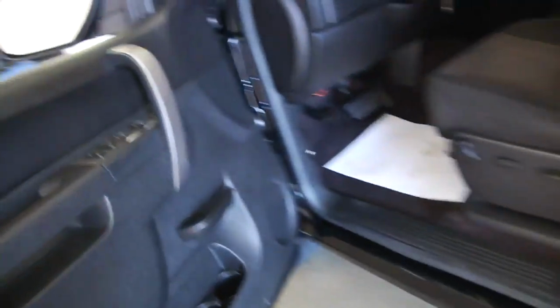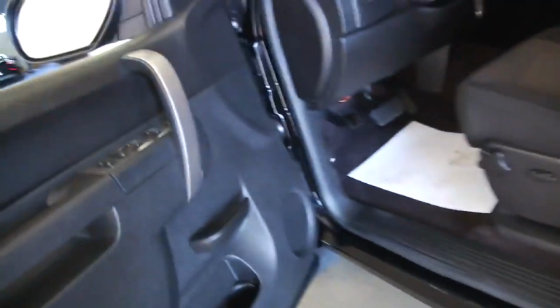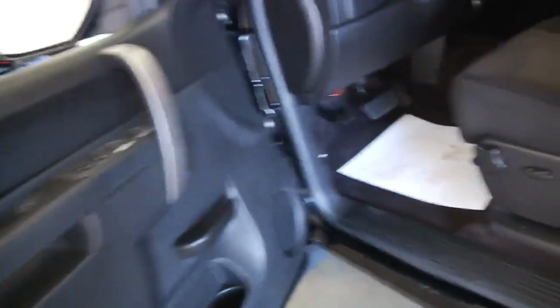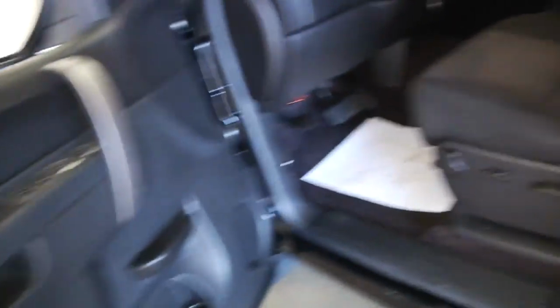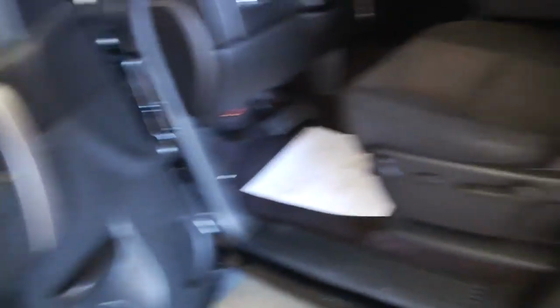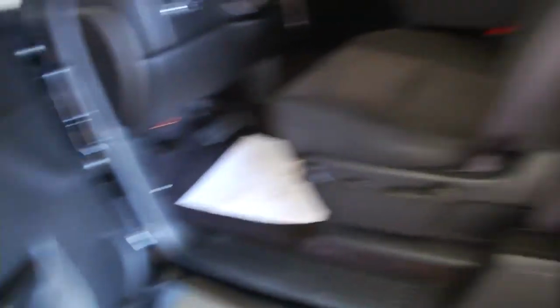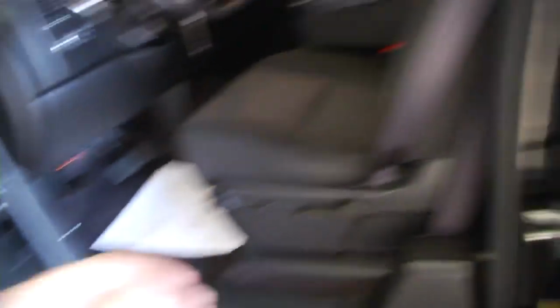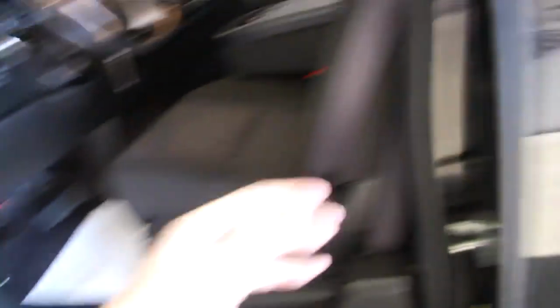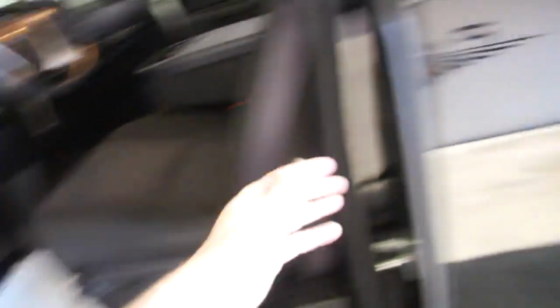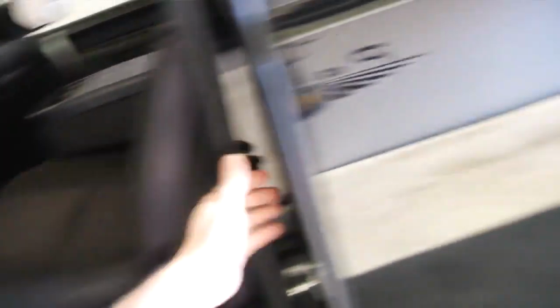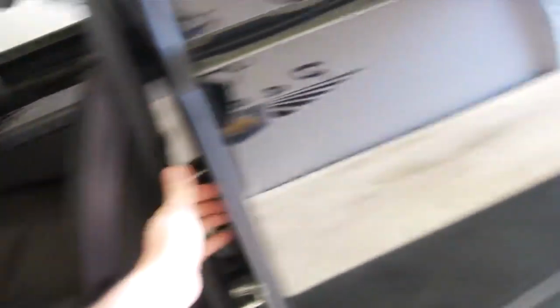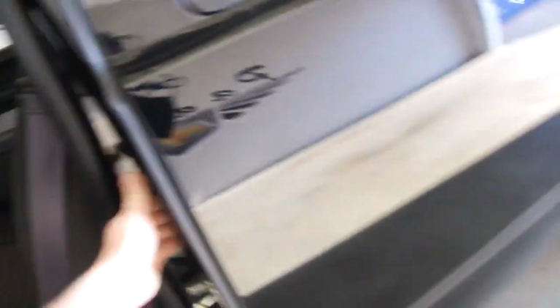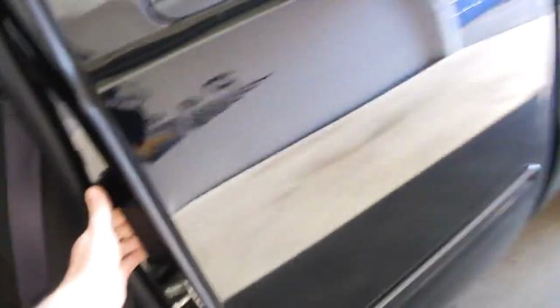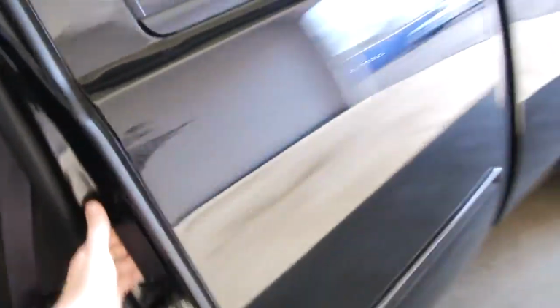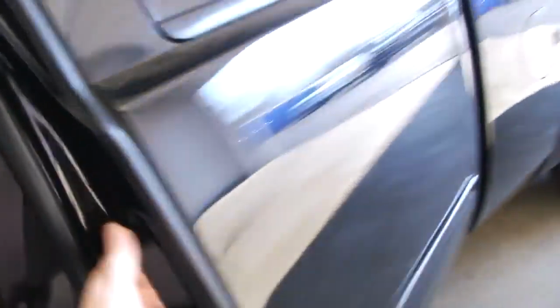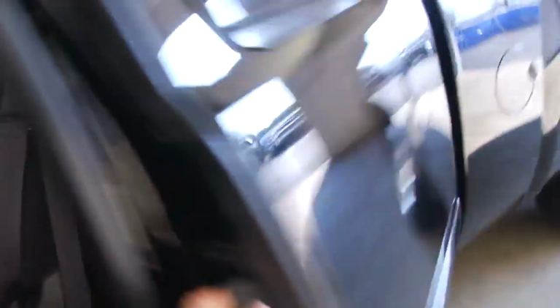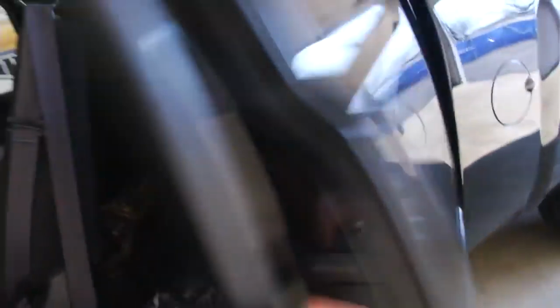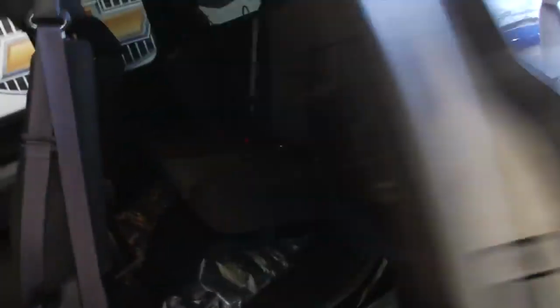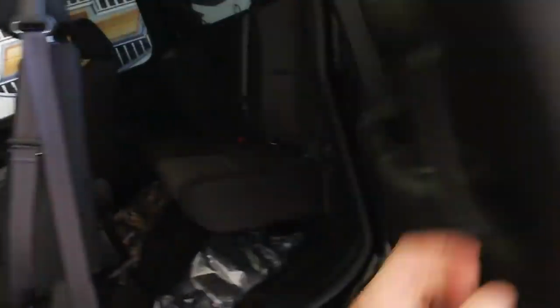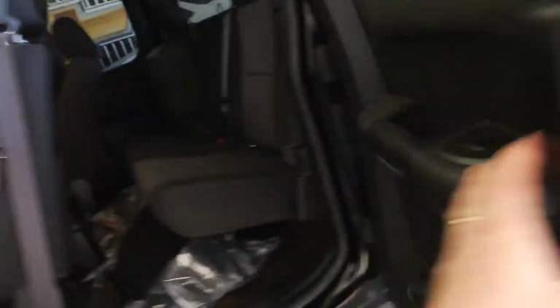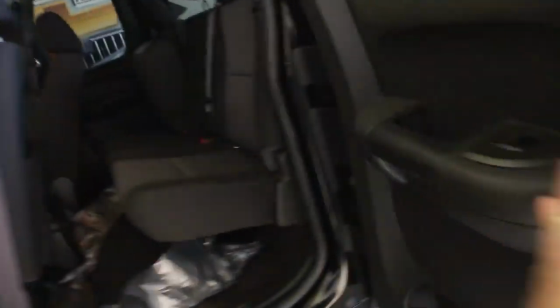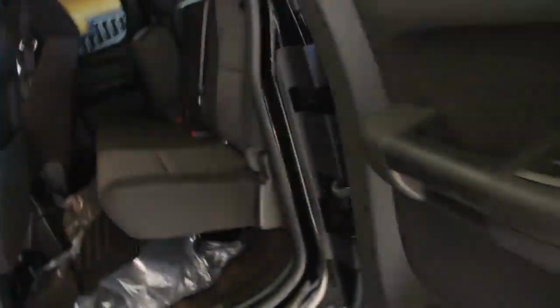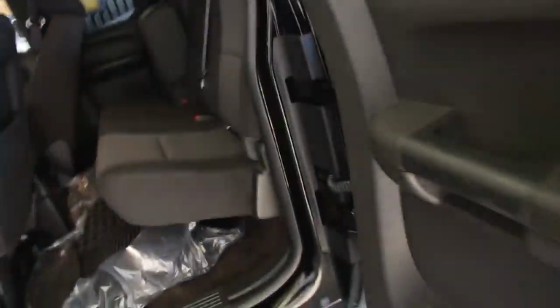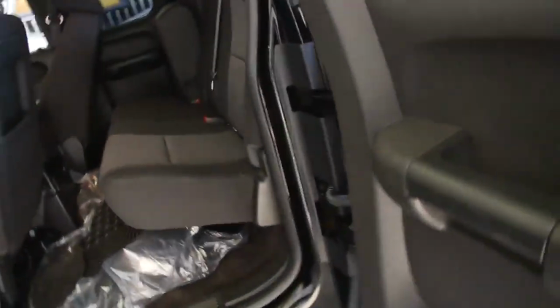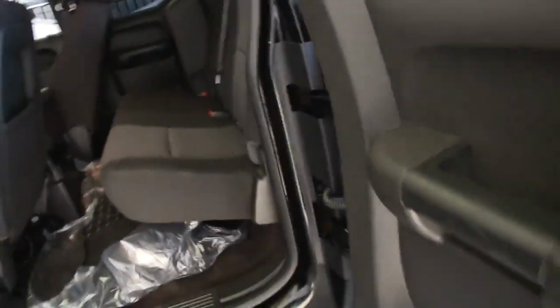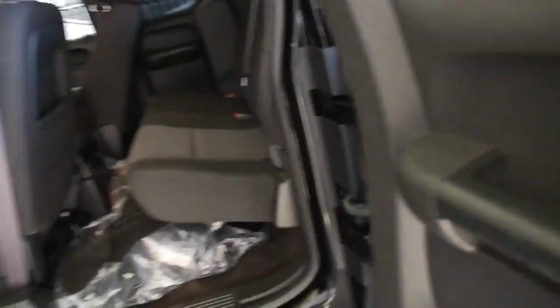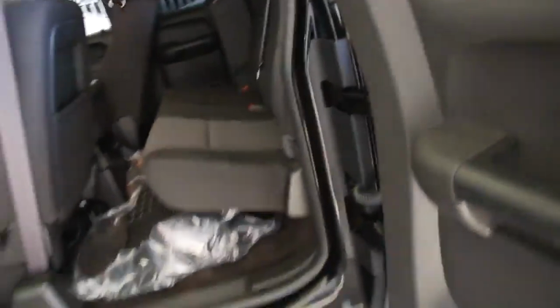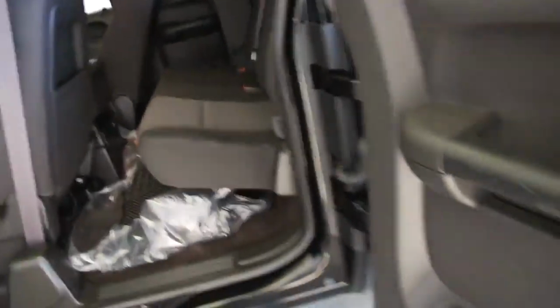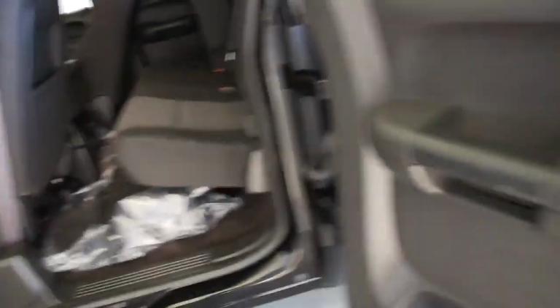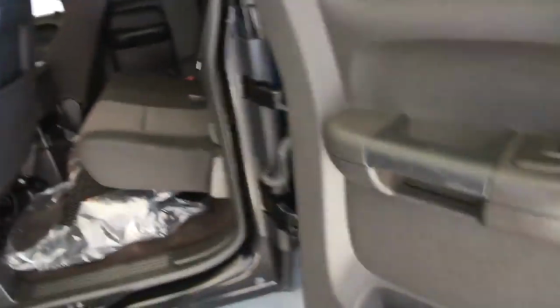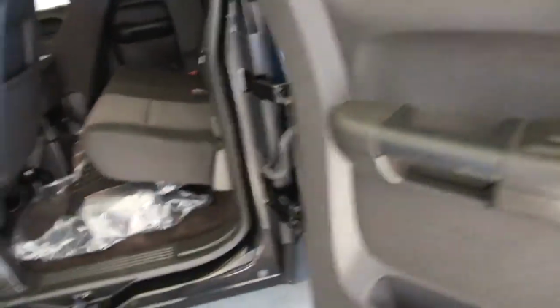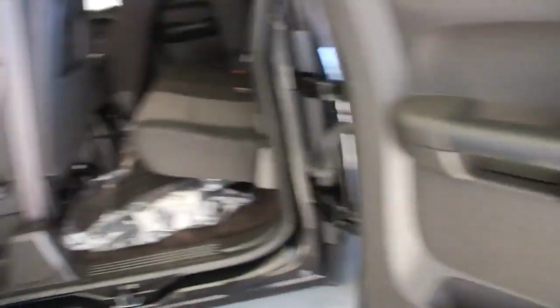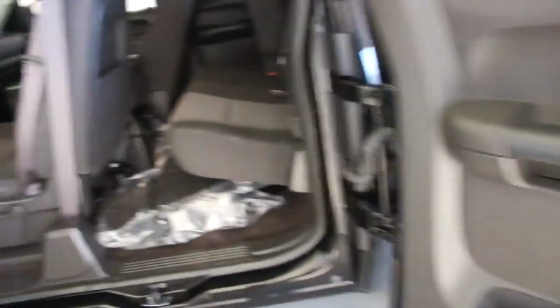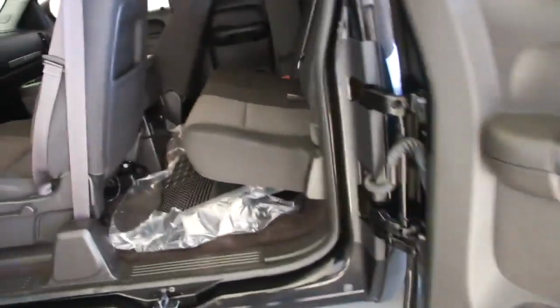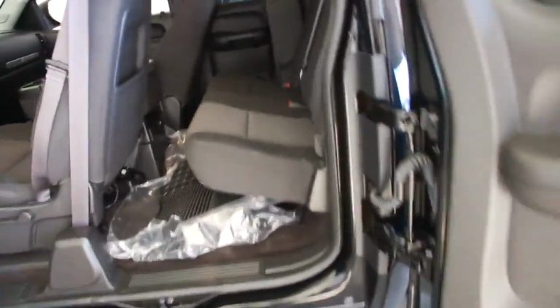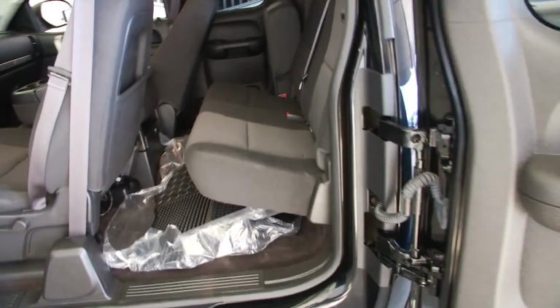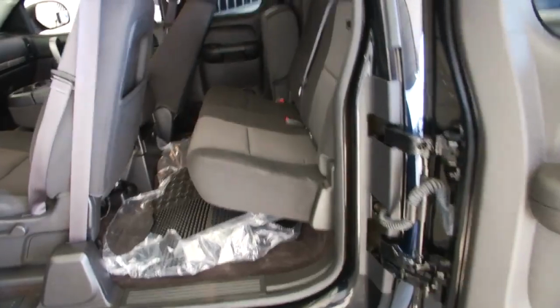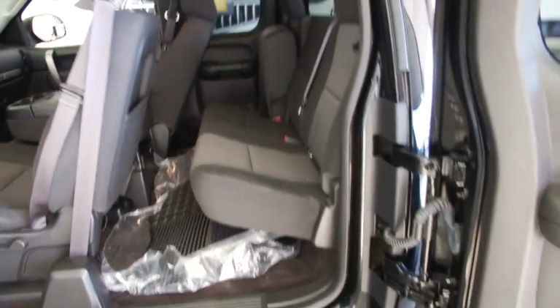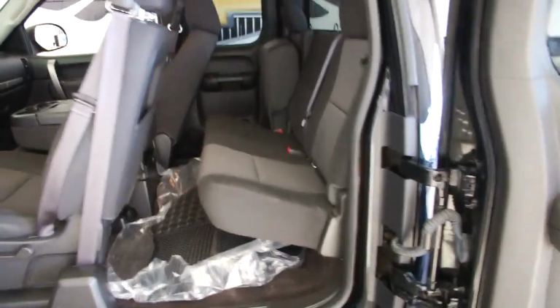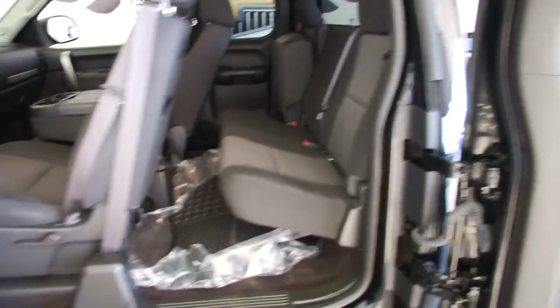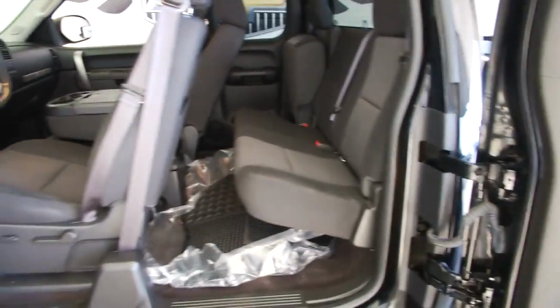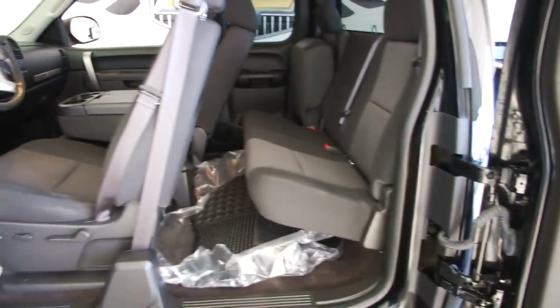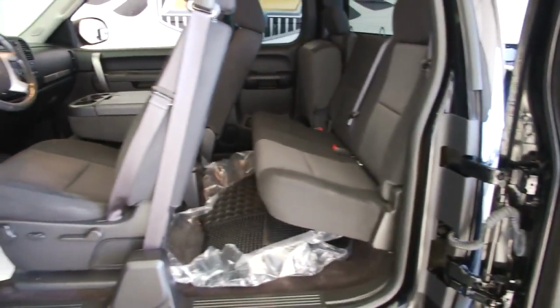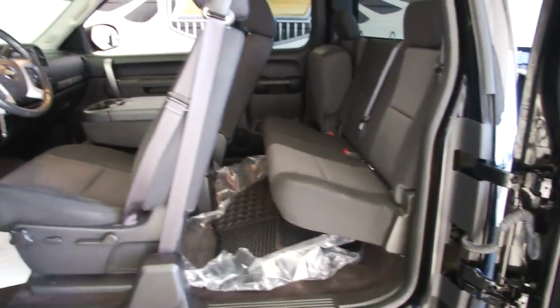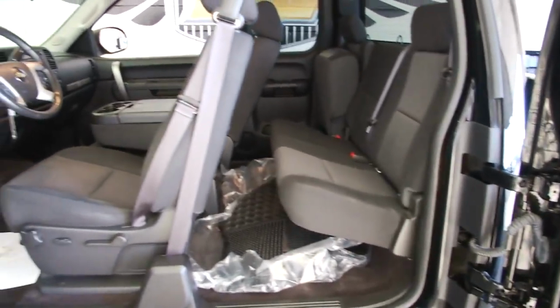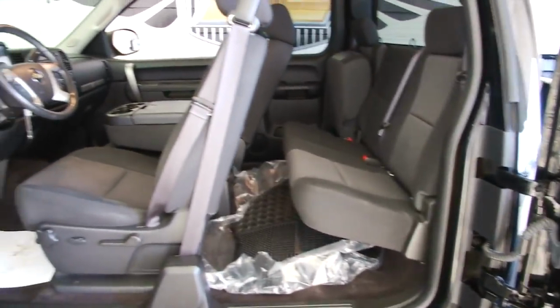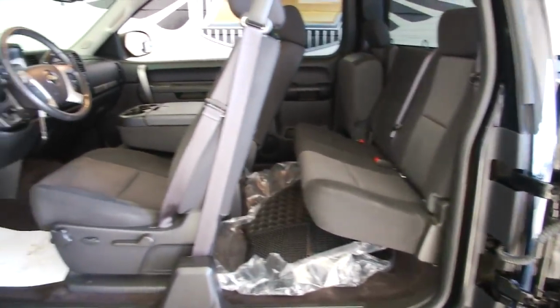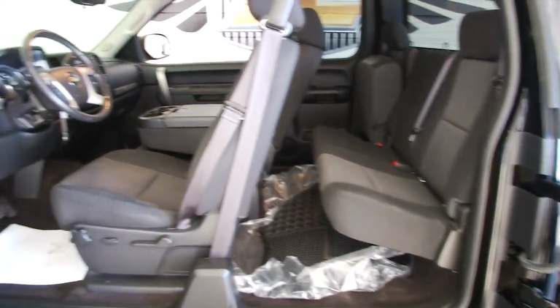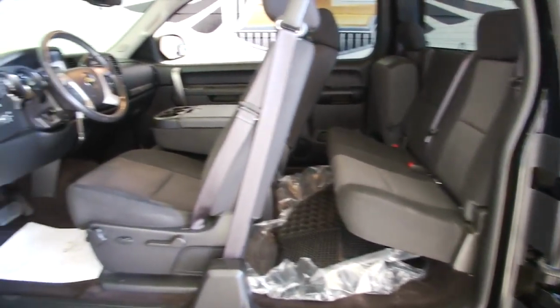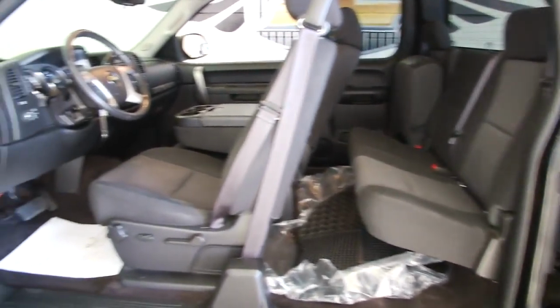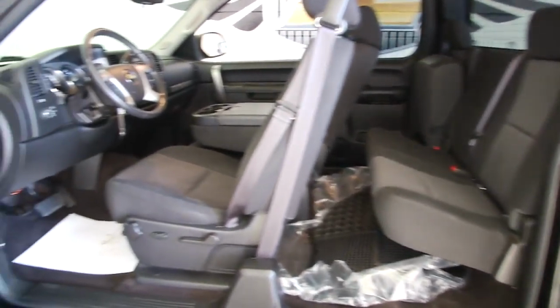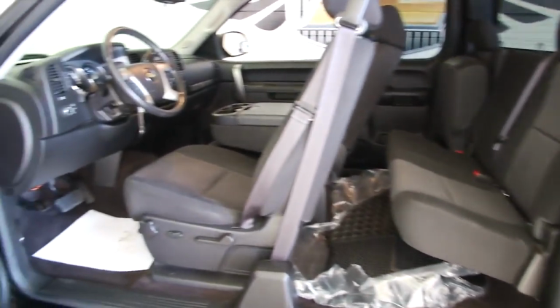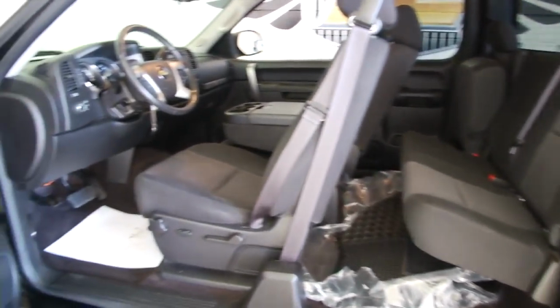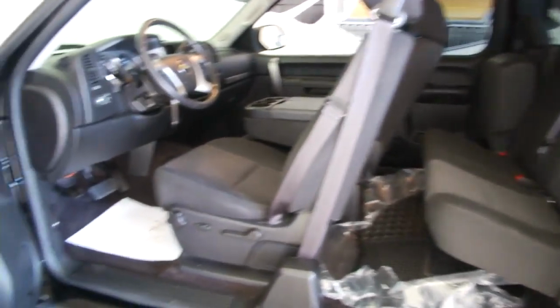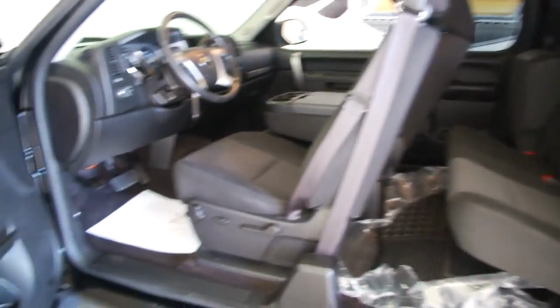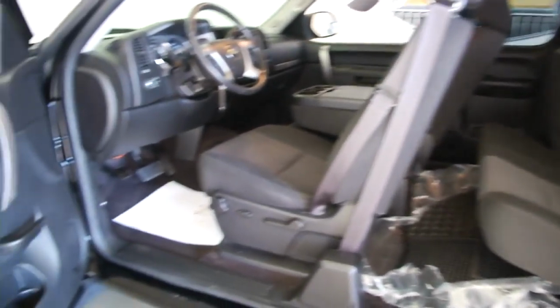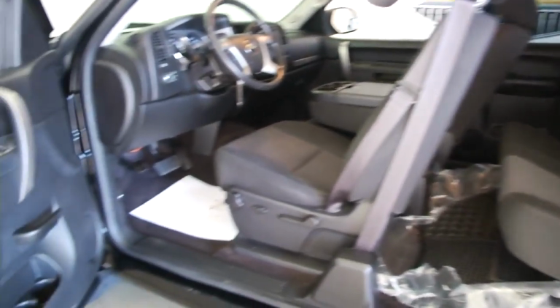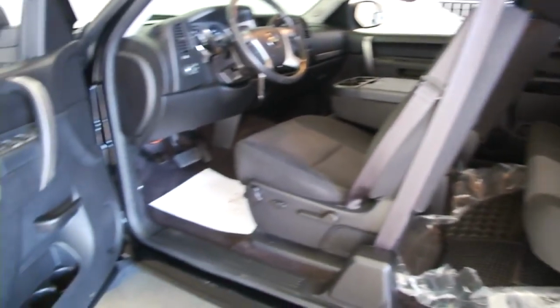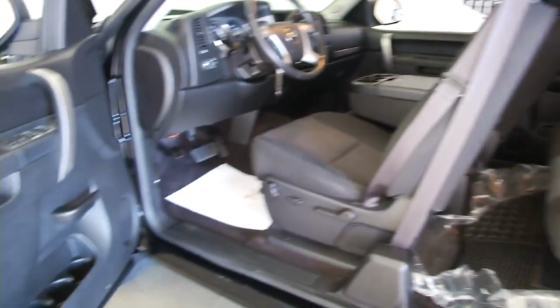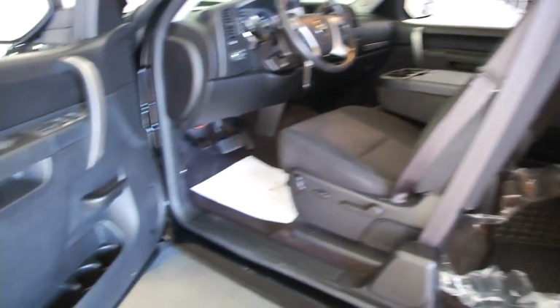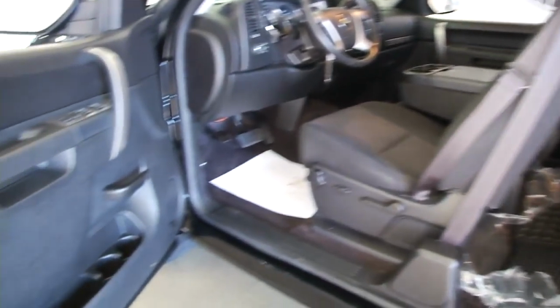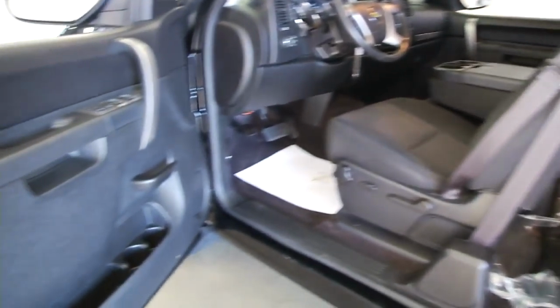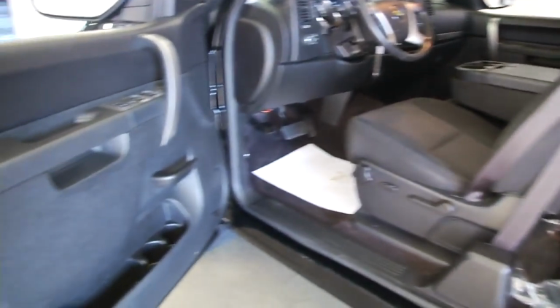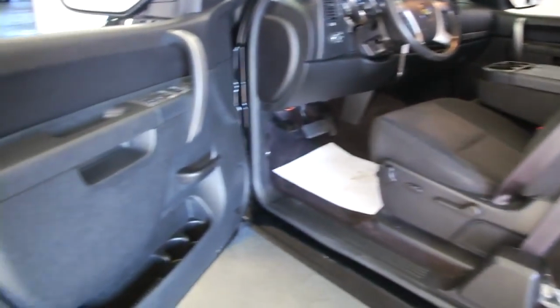And this is a one owner vehicle — one previous owner — which tends to mean a lot less wear and tear on a vehicle.